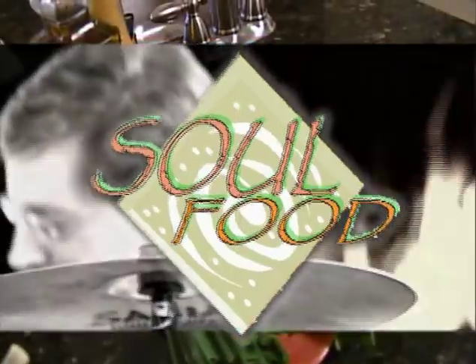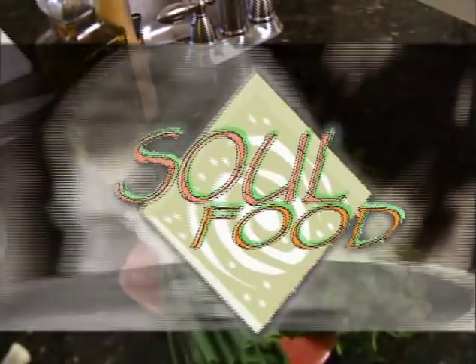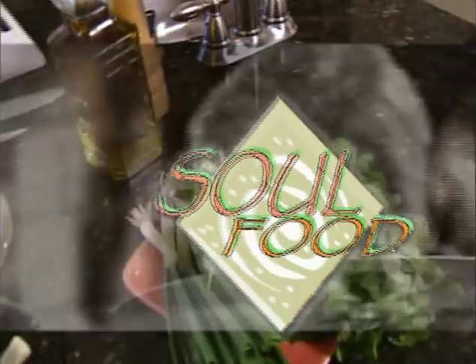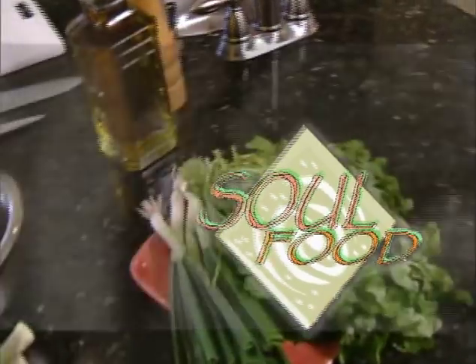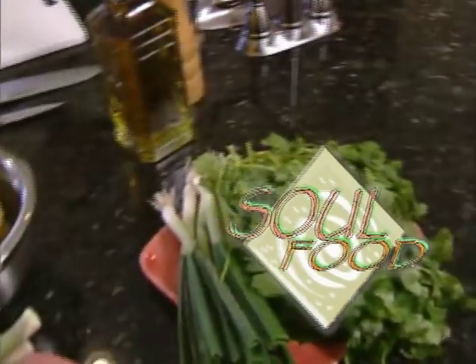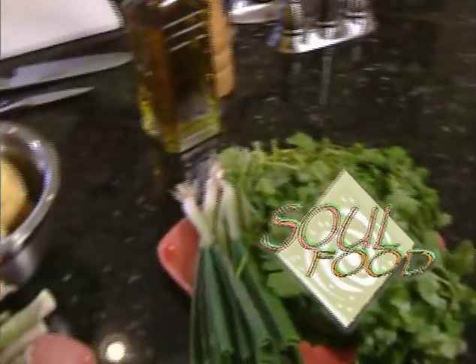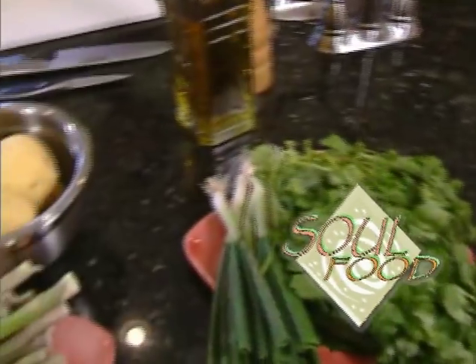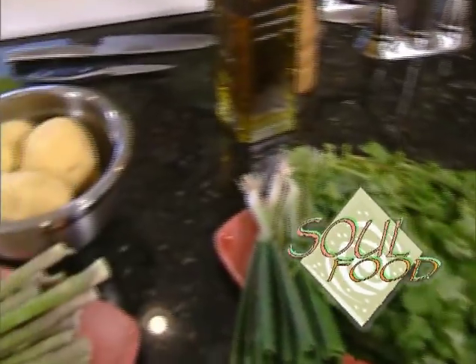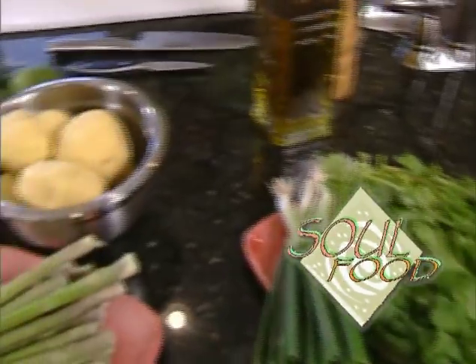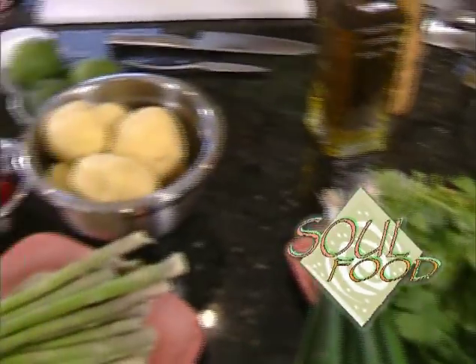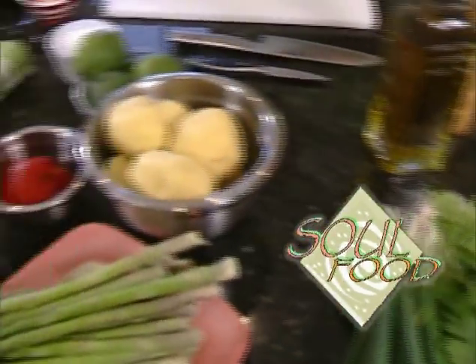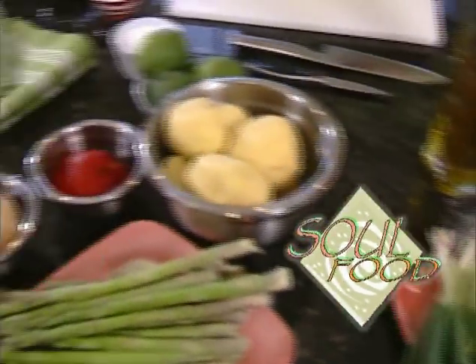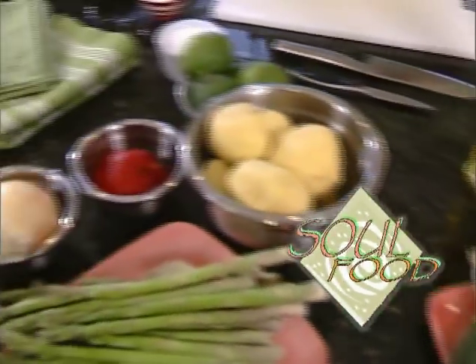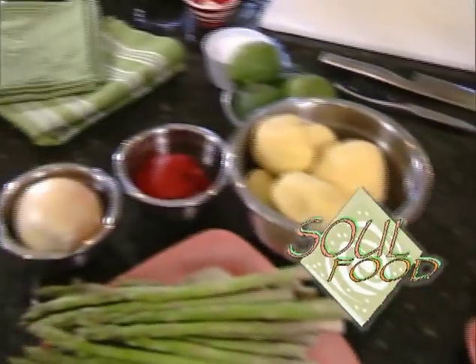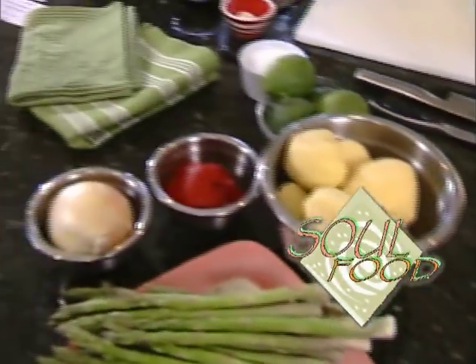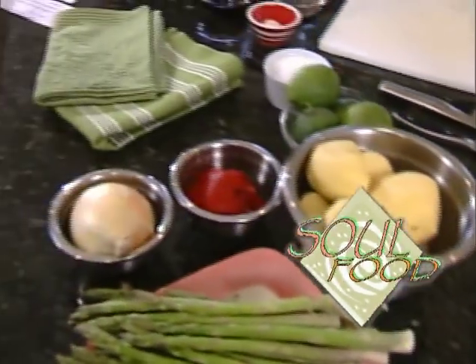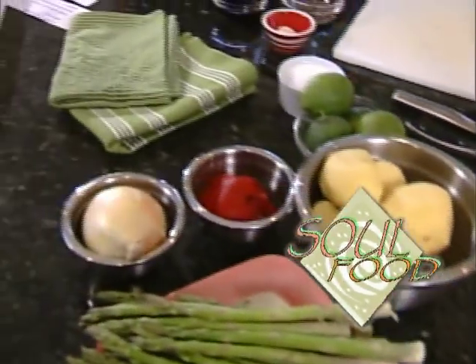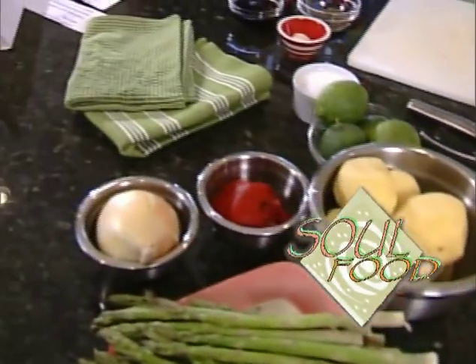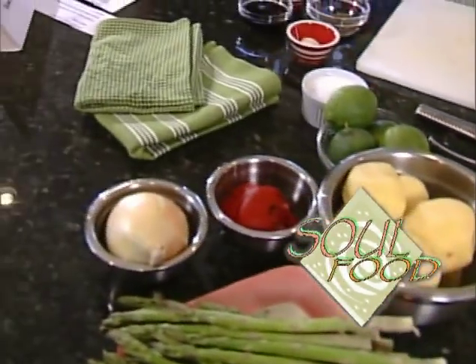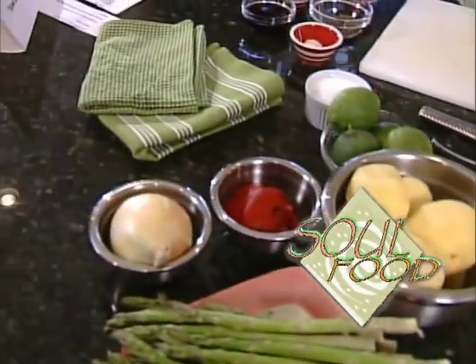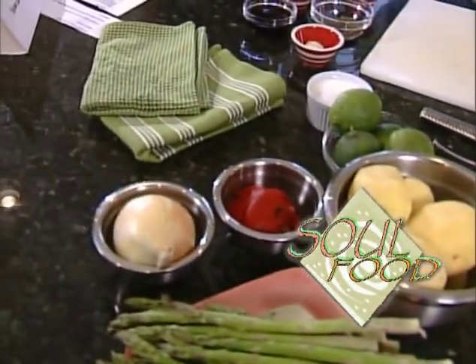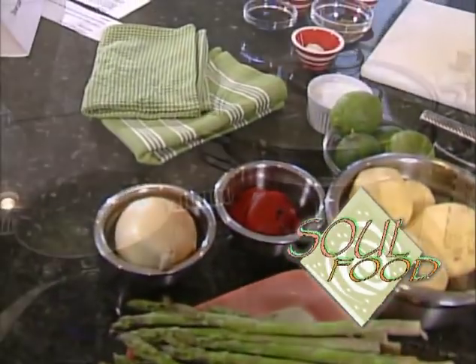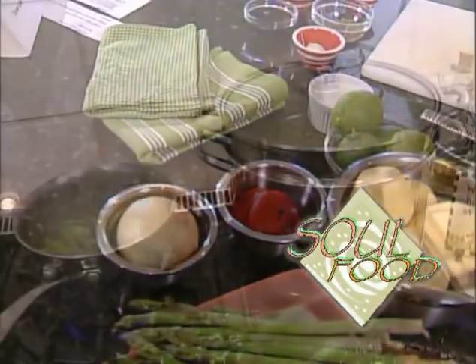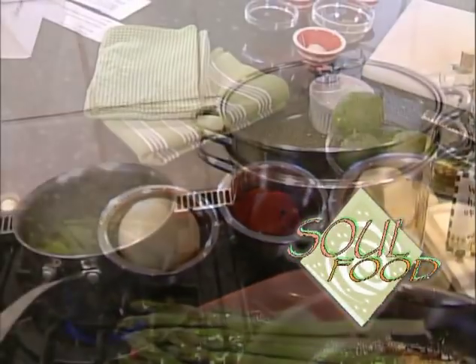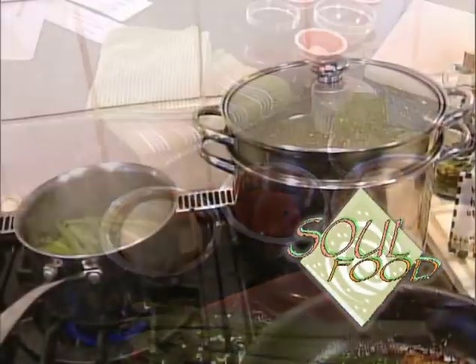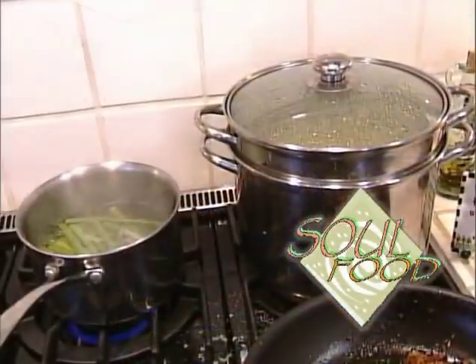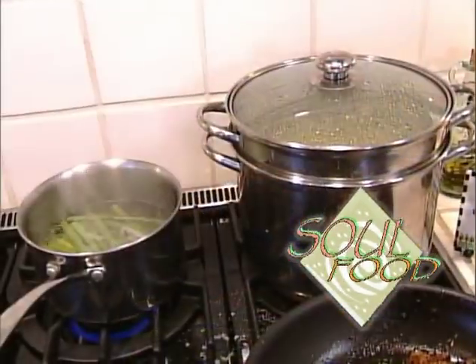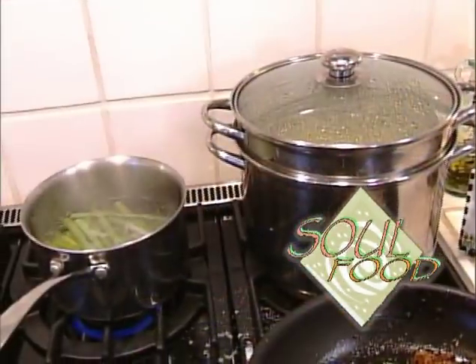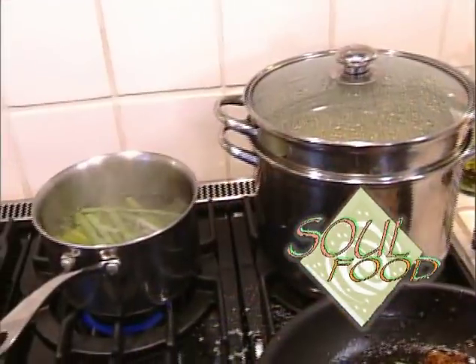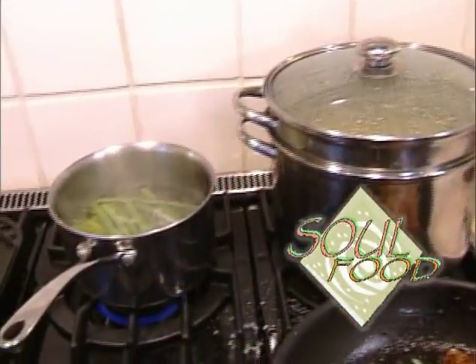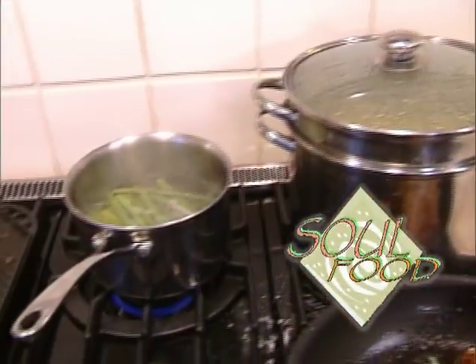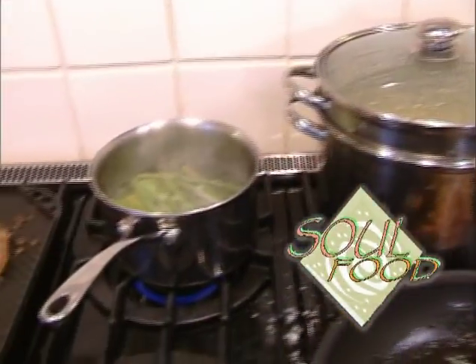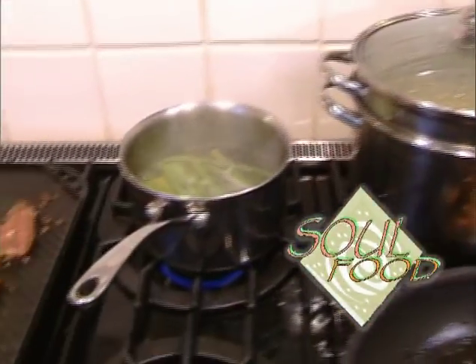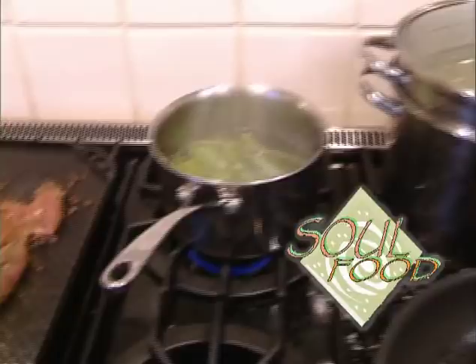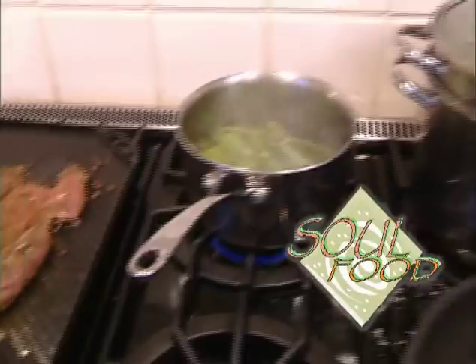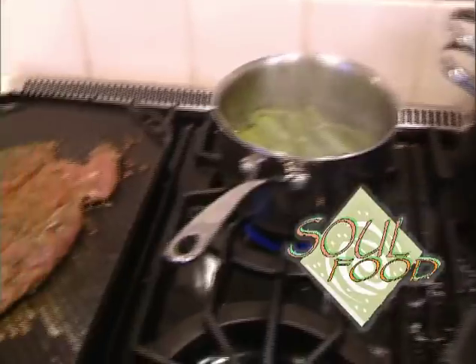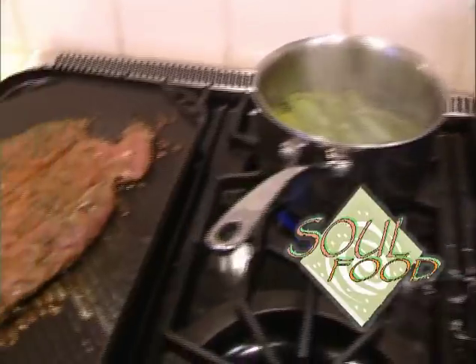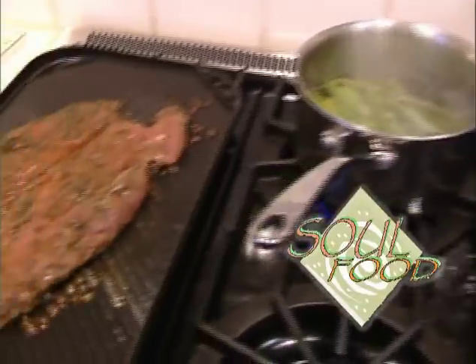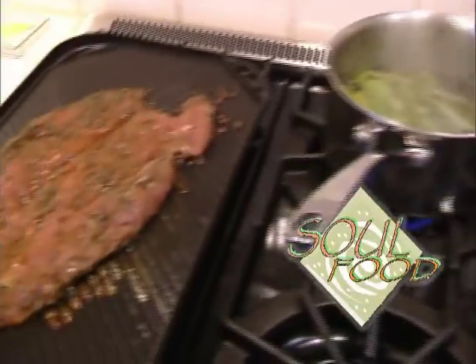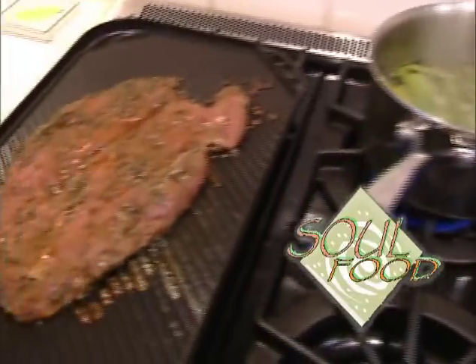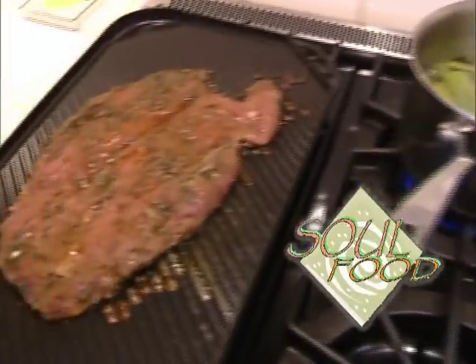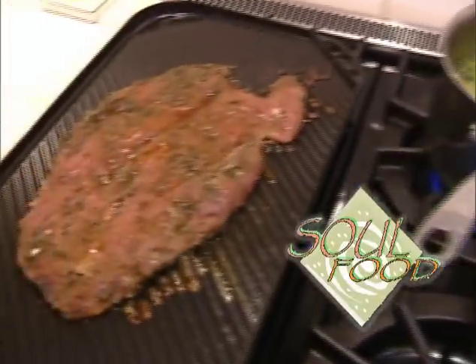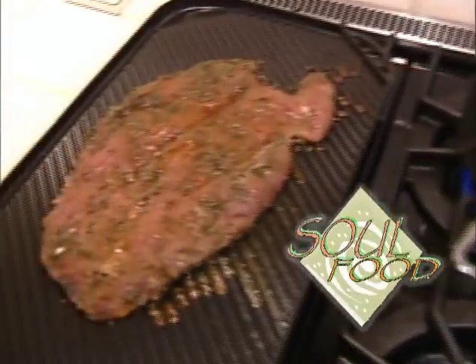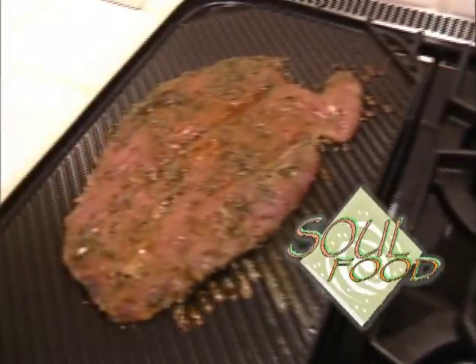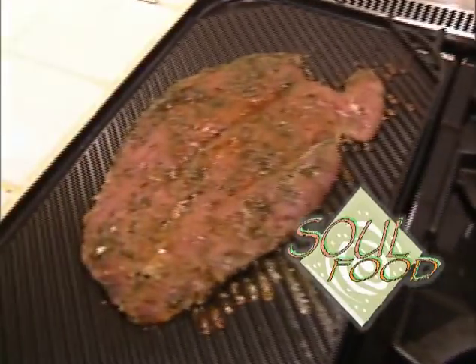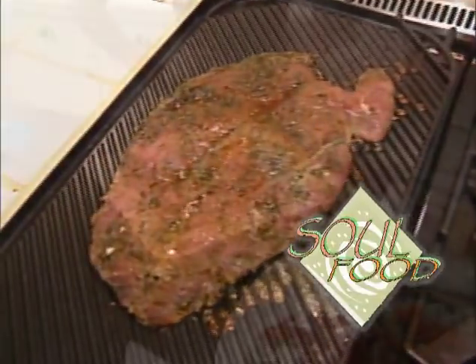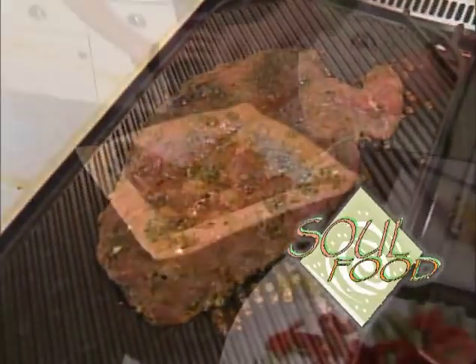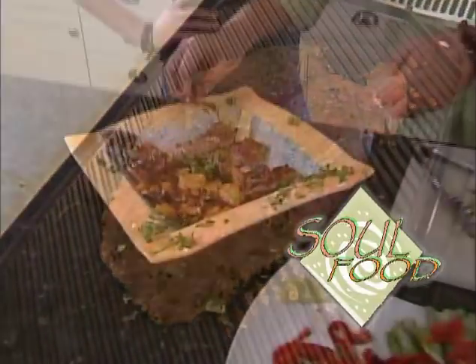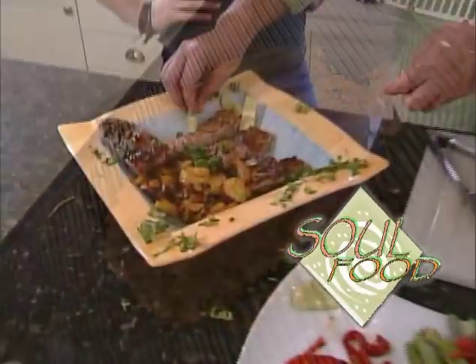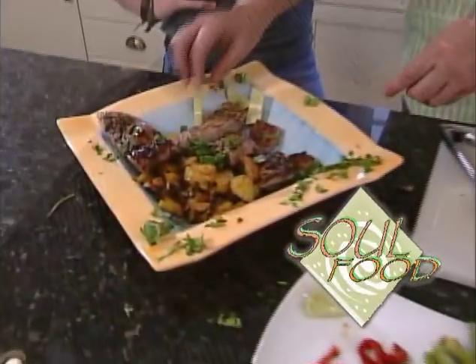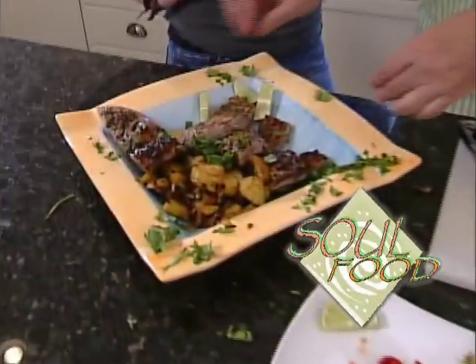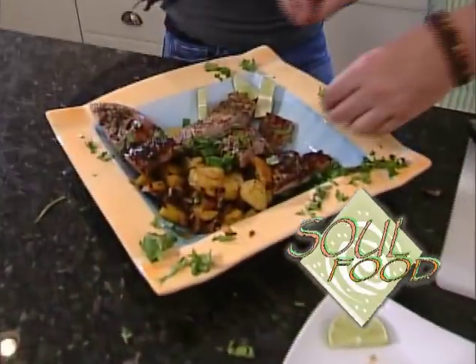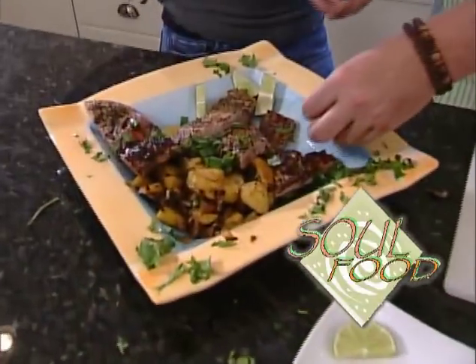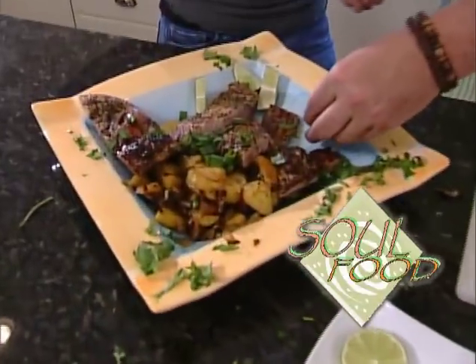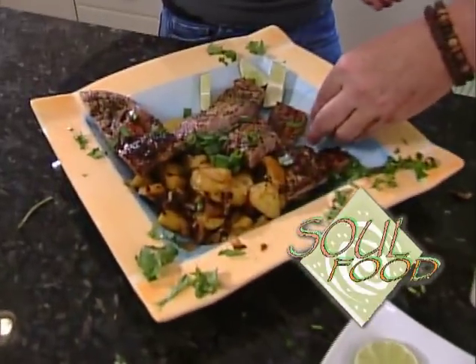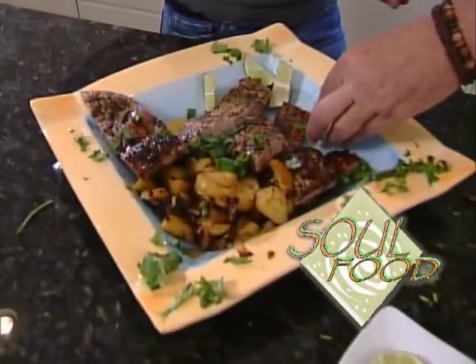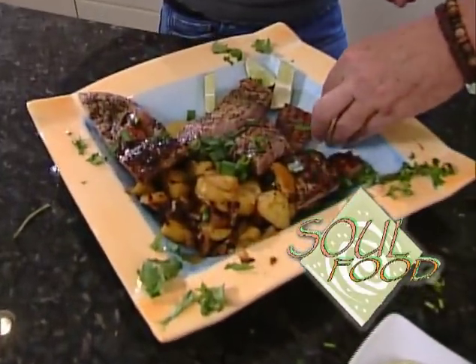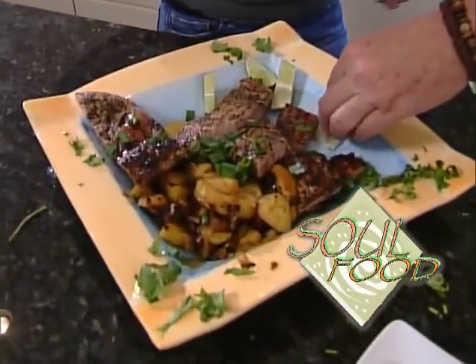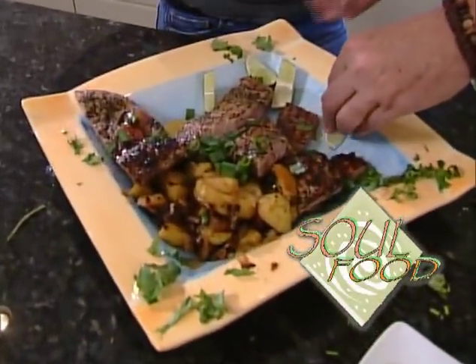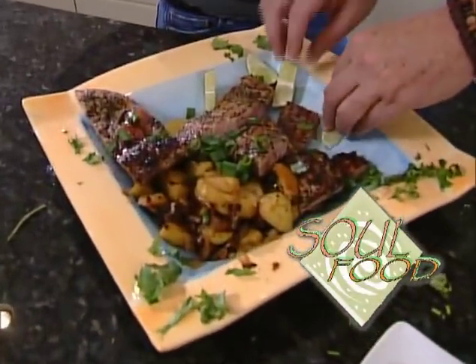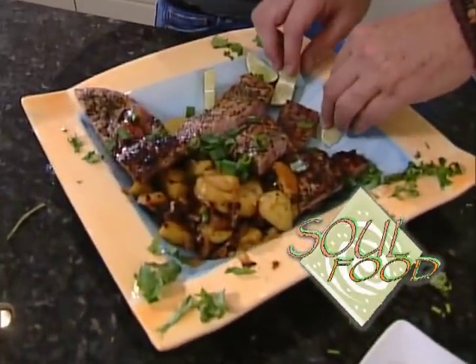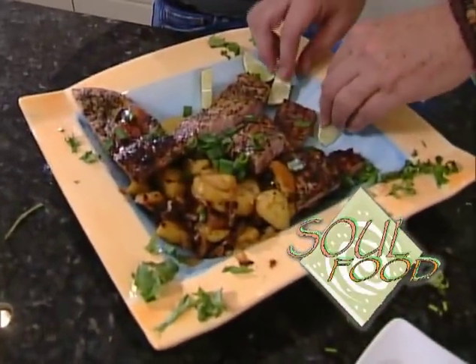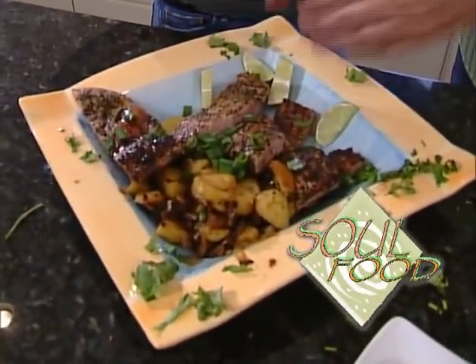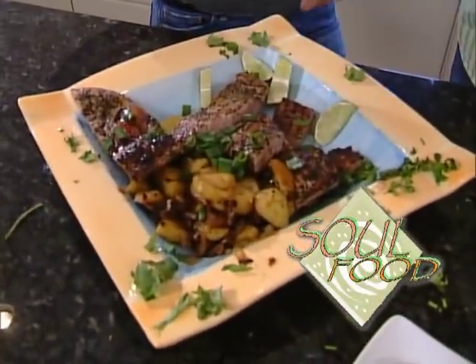Today we are cooking a dish that I learned to make while on a mission trip to Cuba. I hope our time today nourishes both your body and your soul.